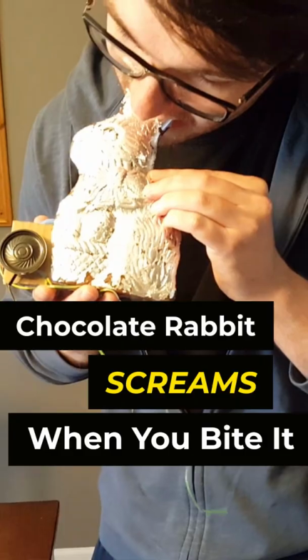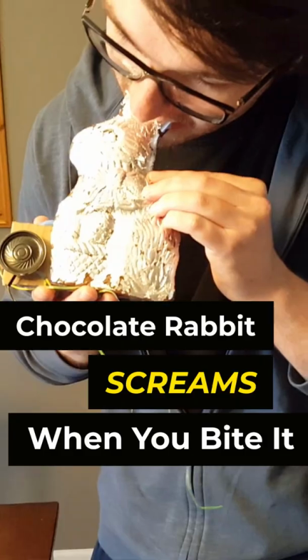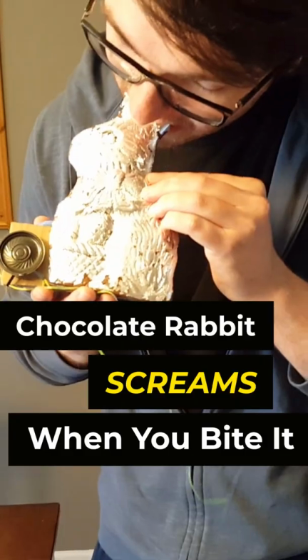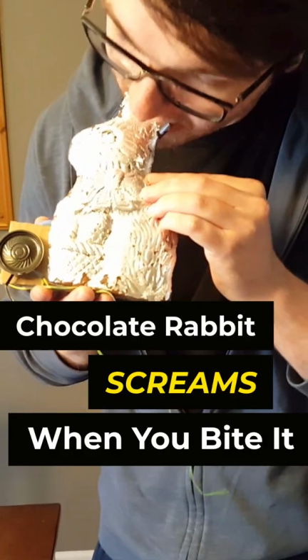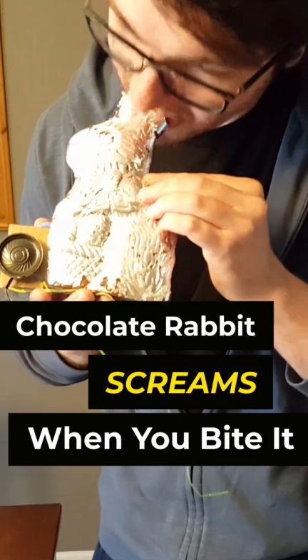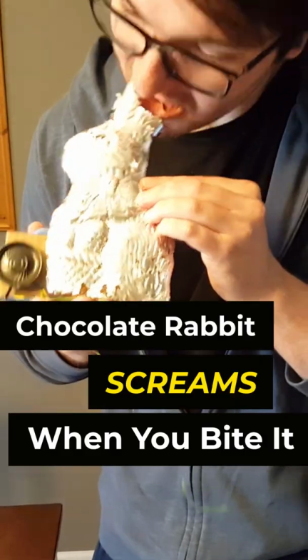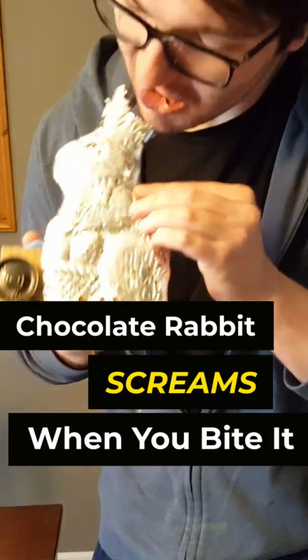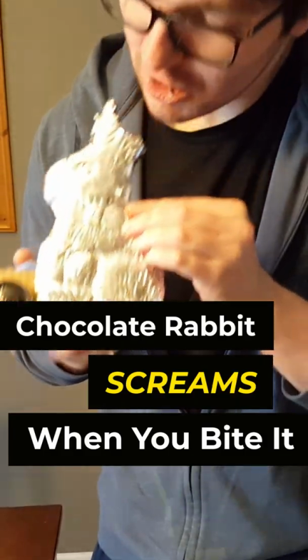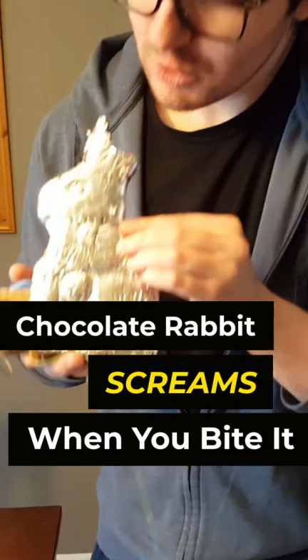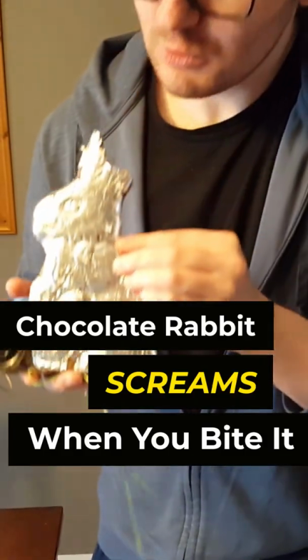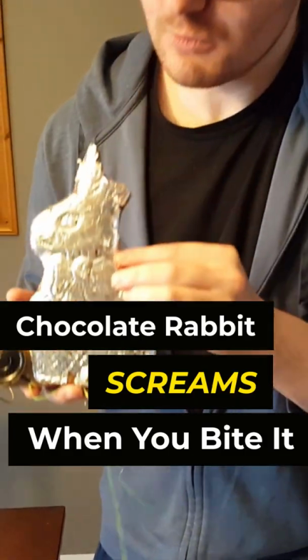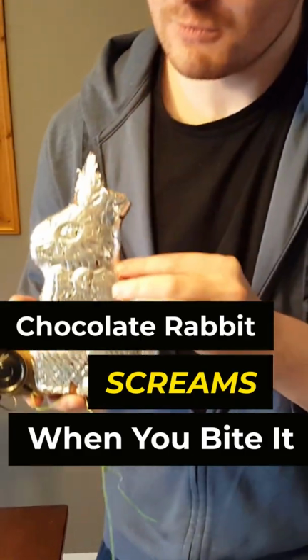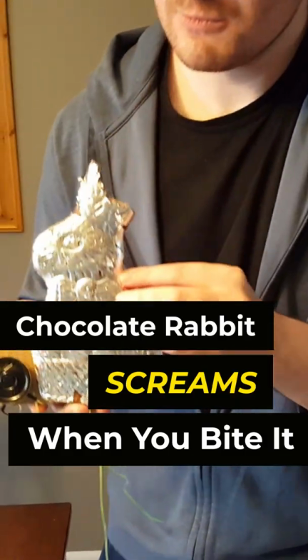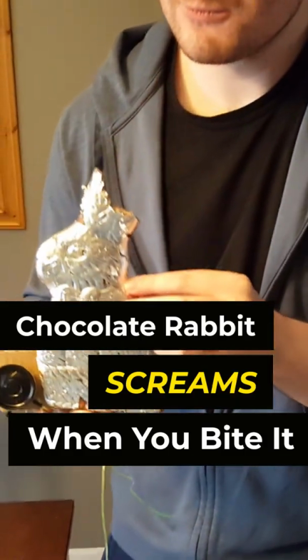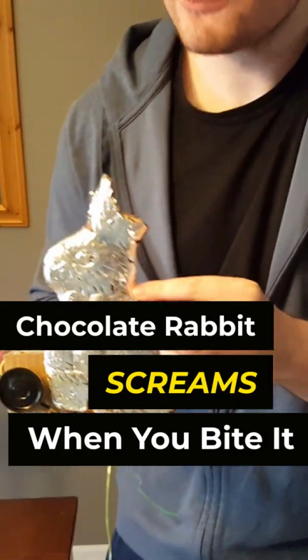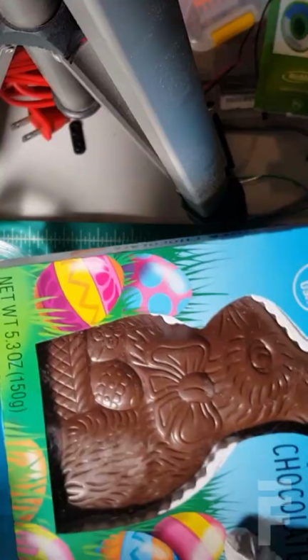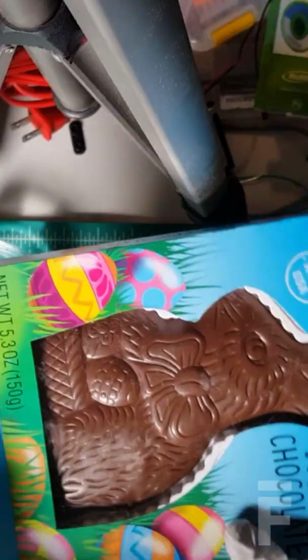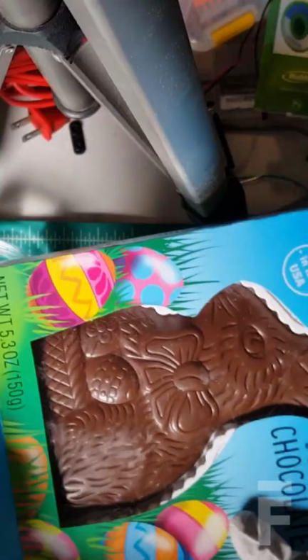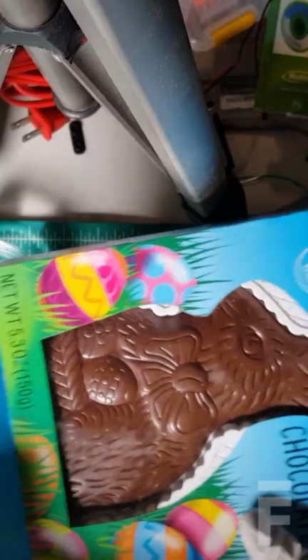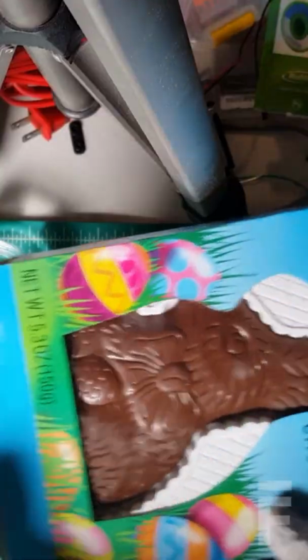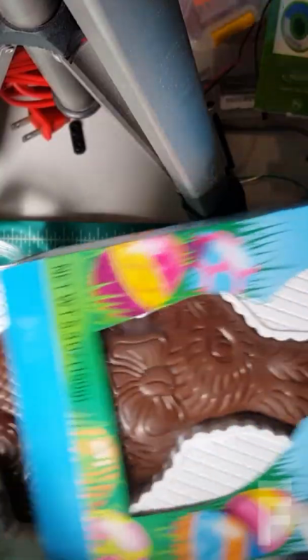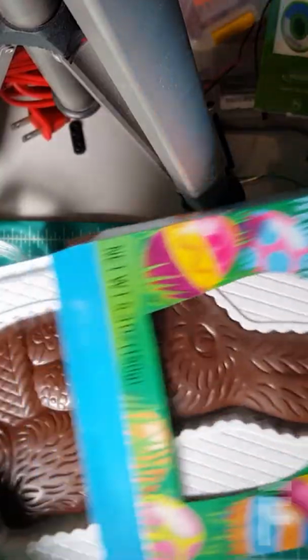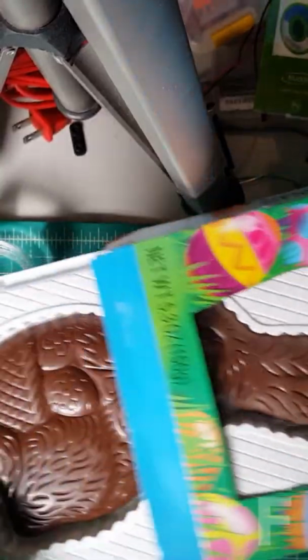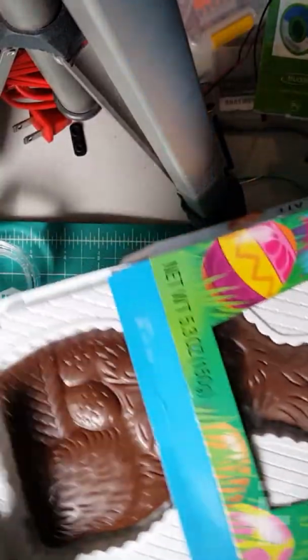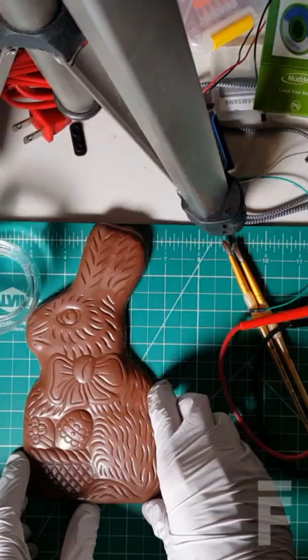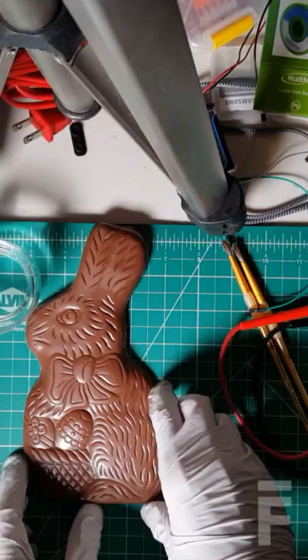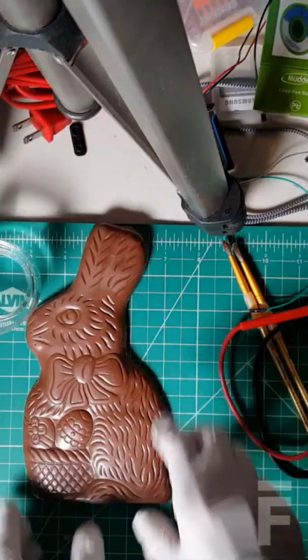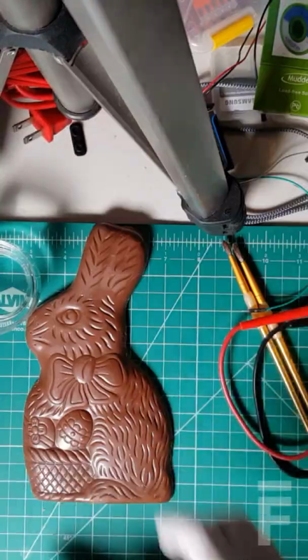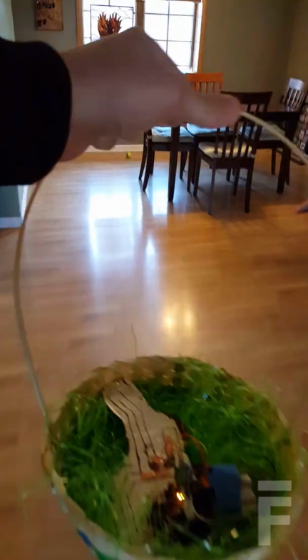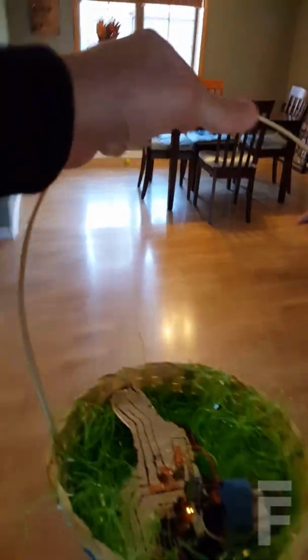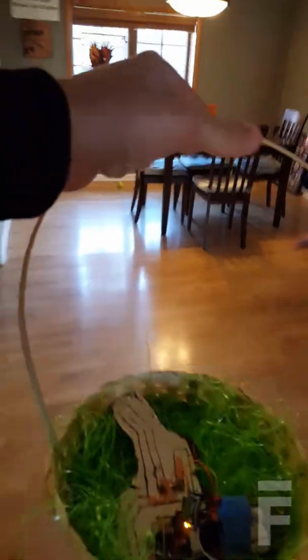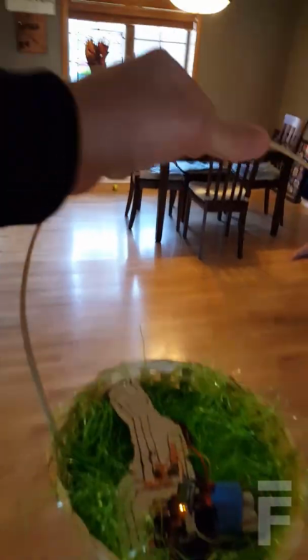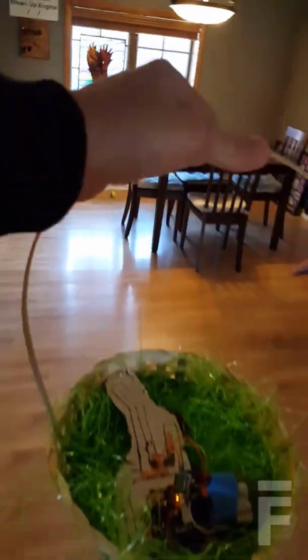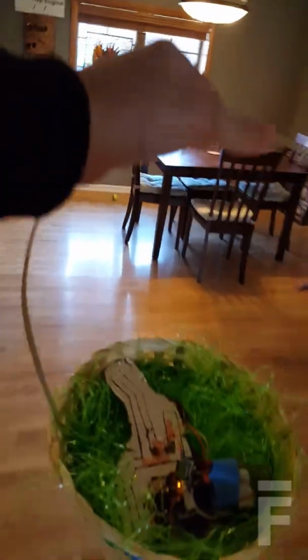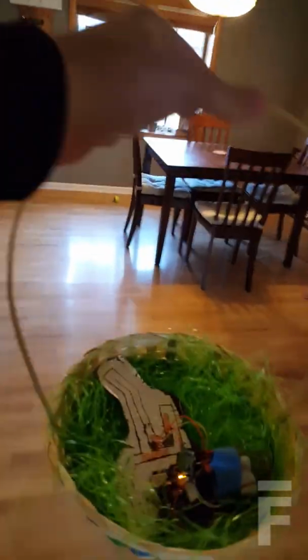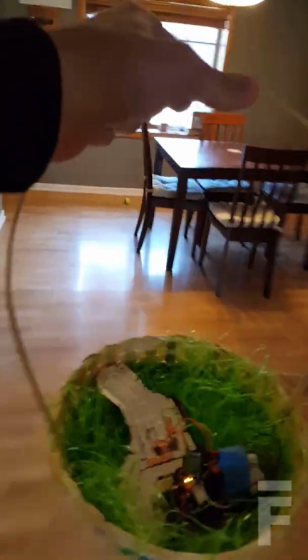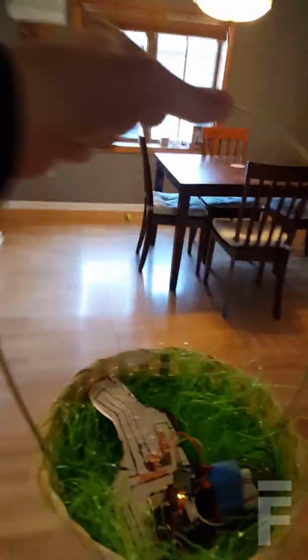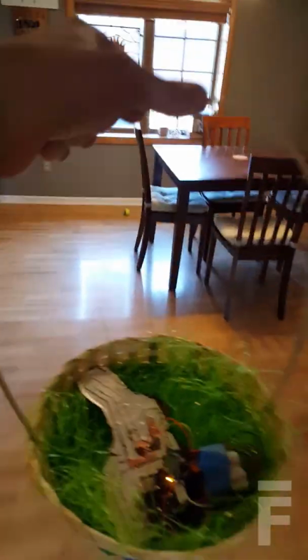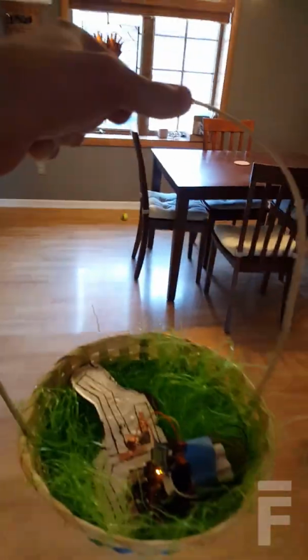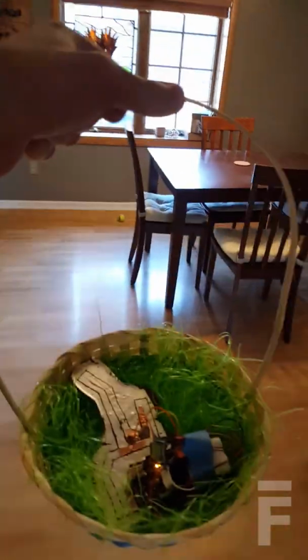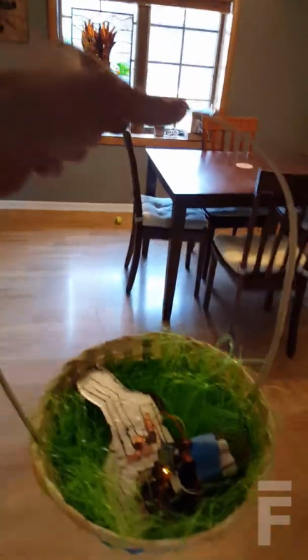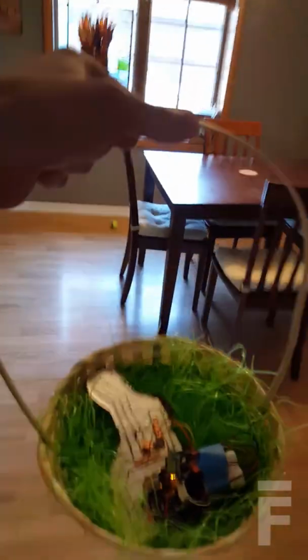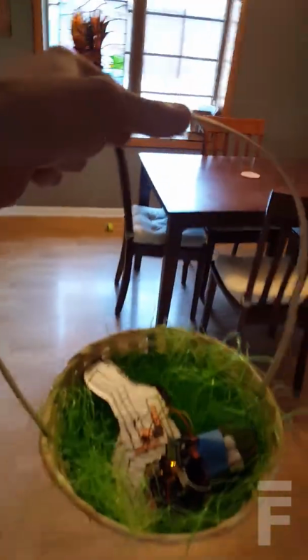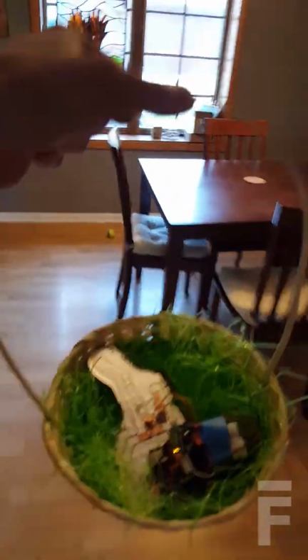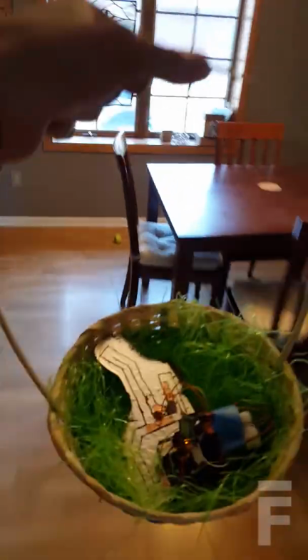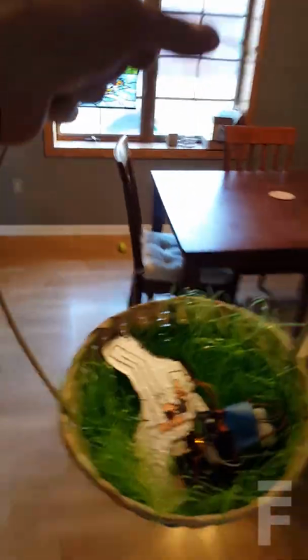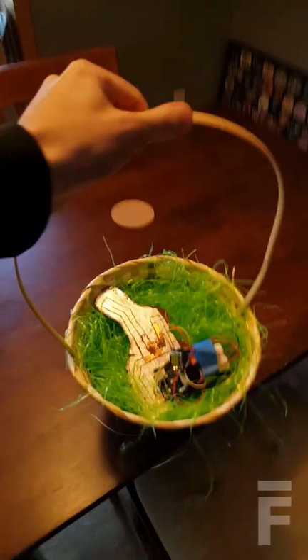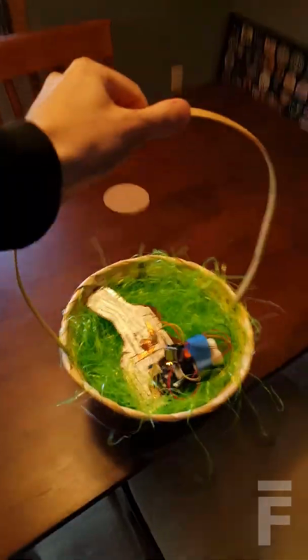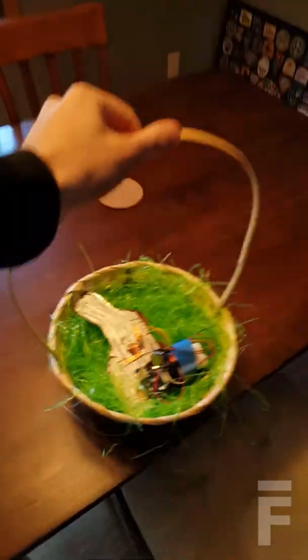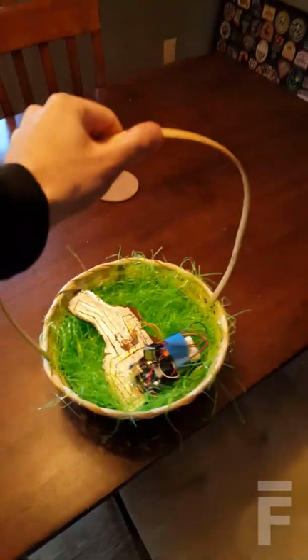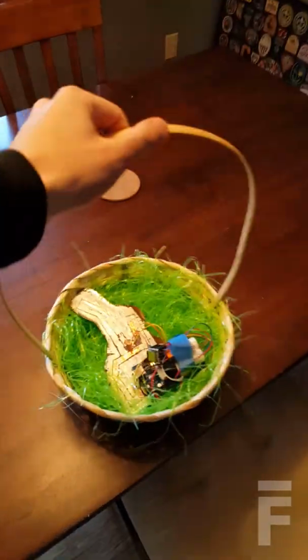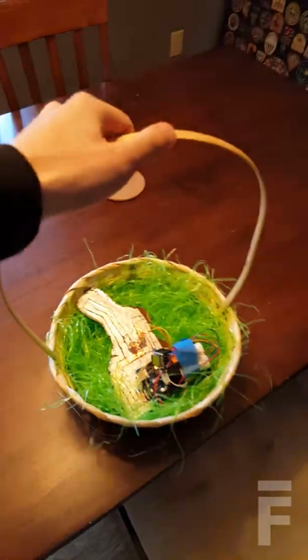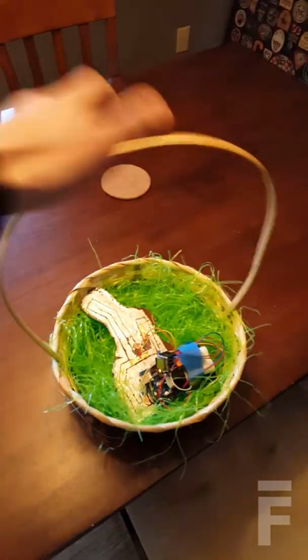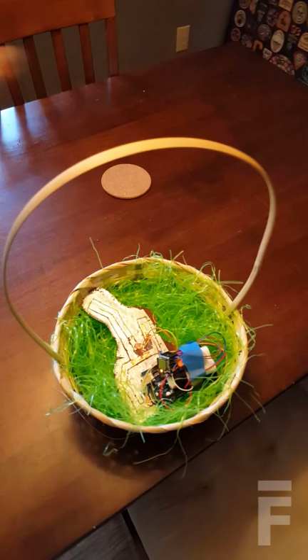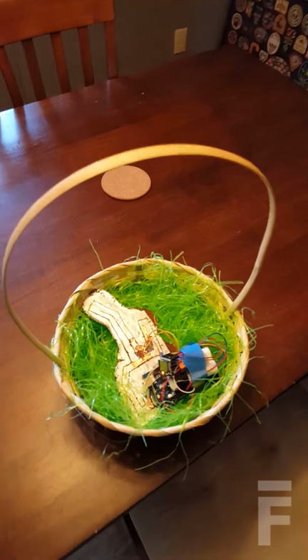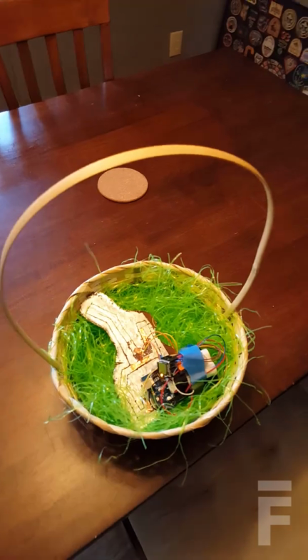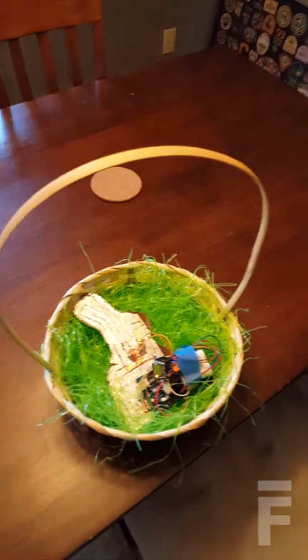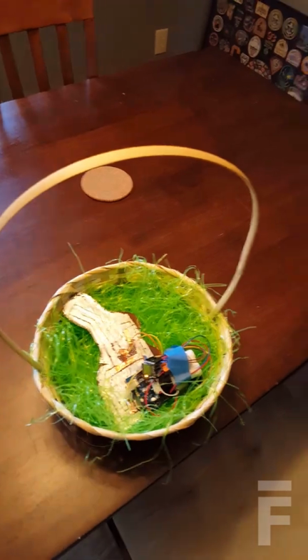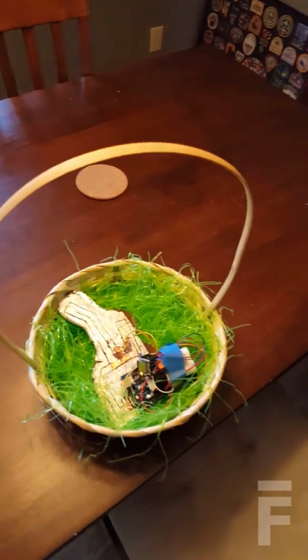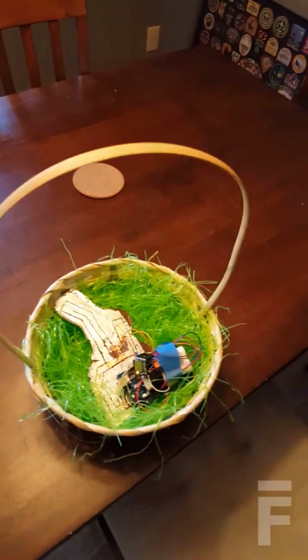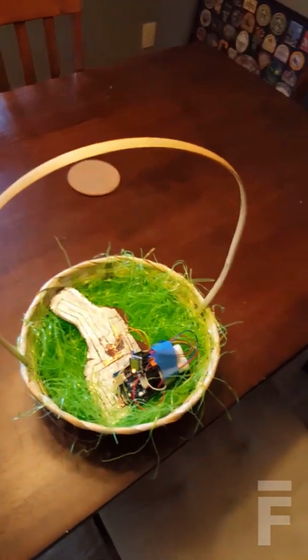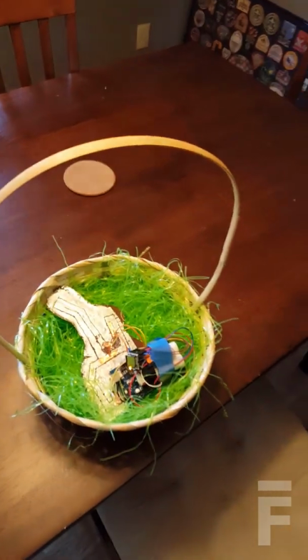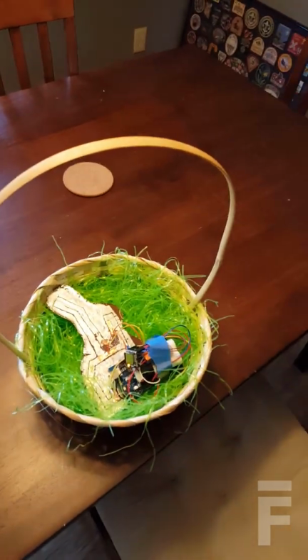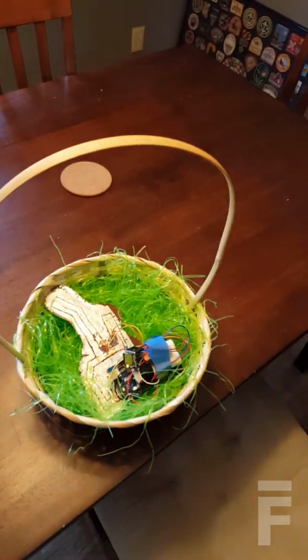Making a chocolate rabbit that screams when you bite it. Hey bro, I brought you an Easter basket. Does it explode?